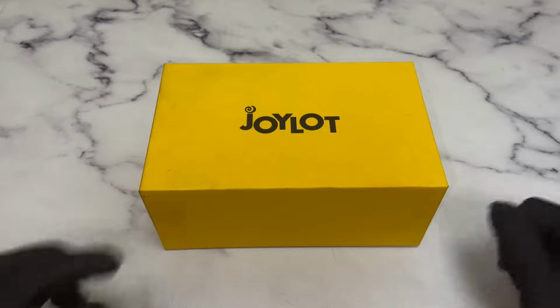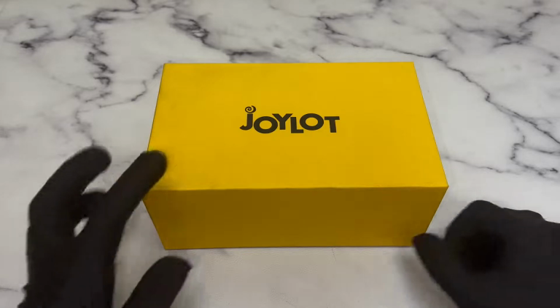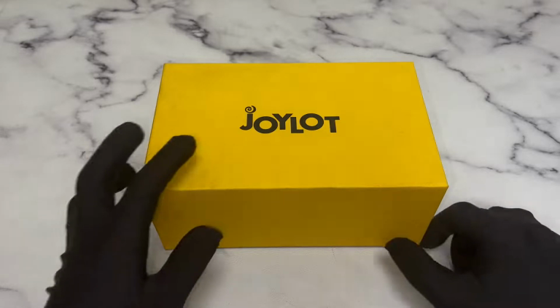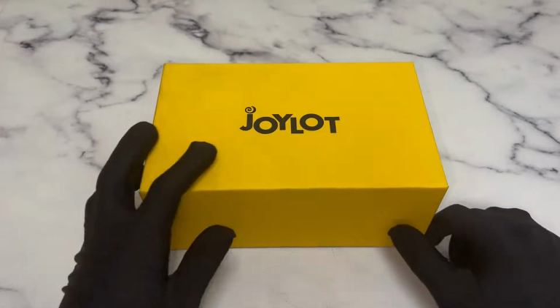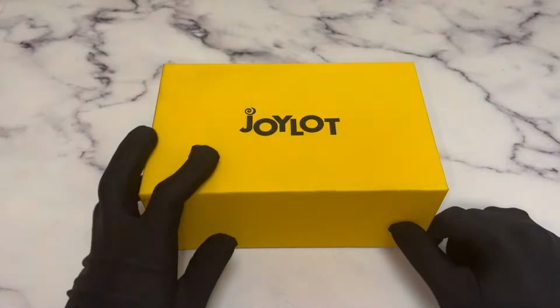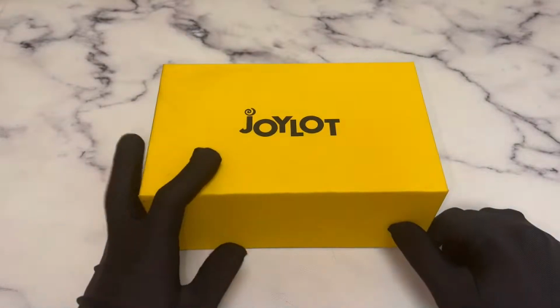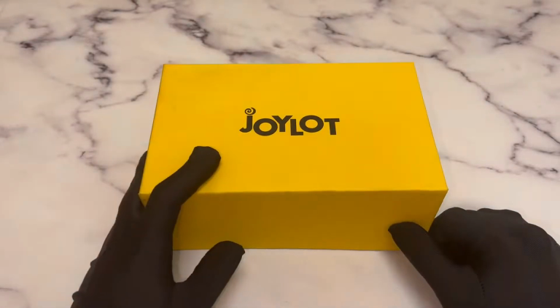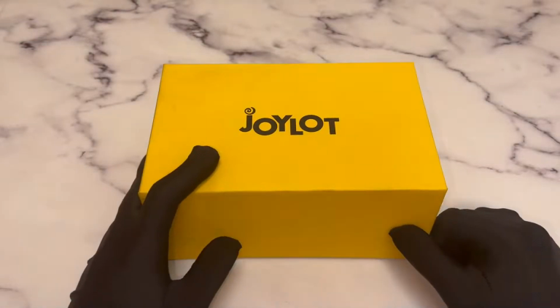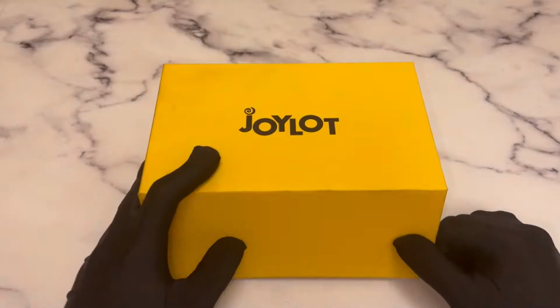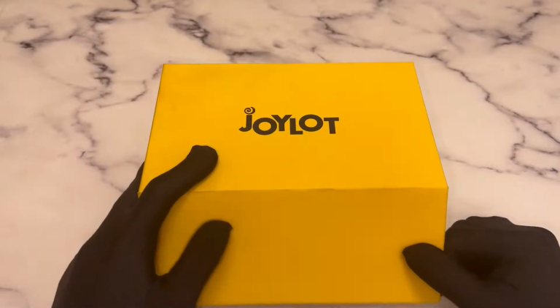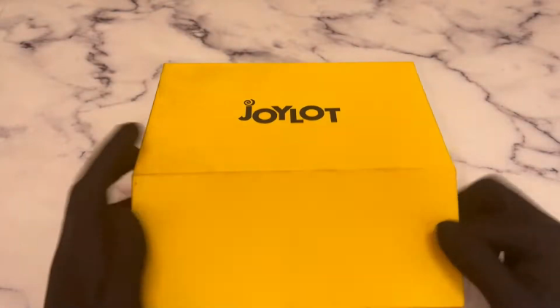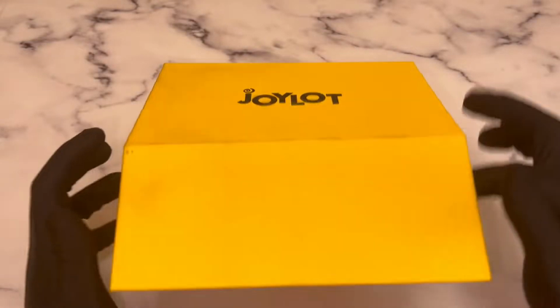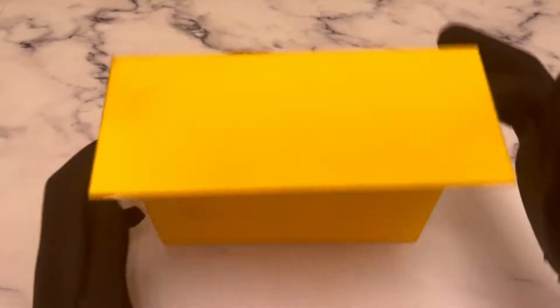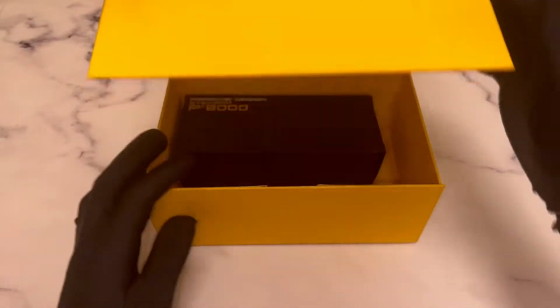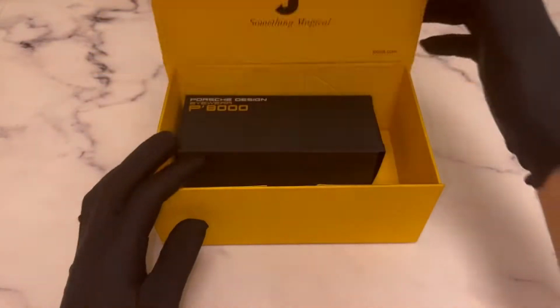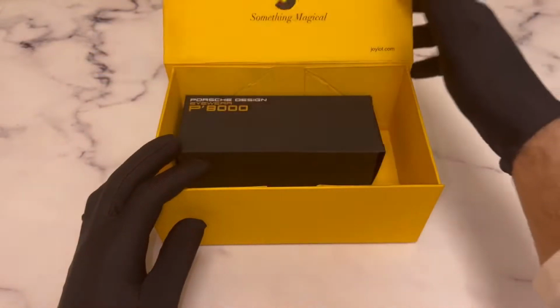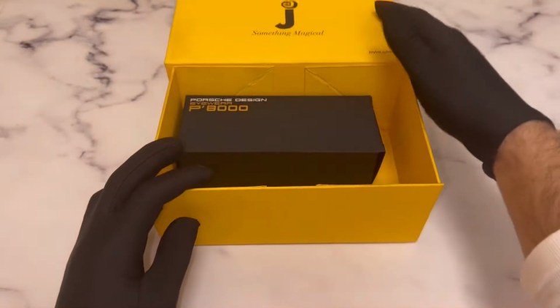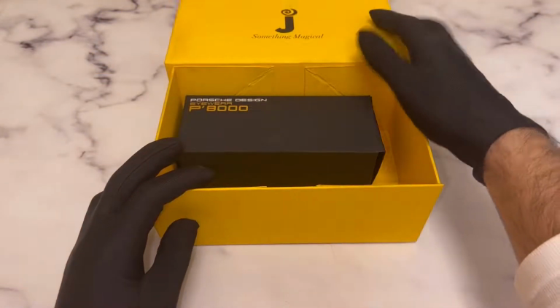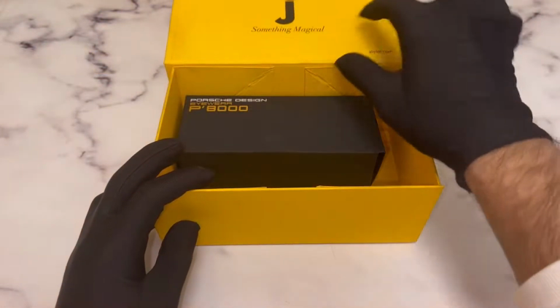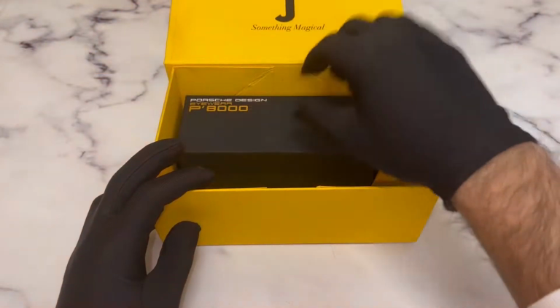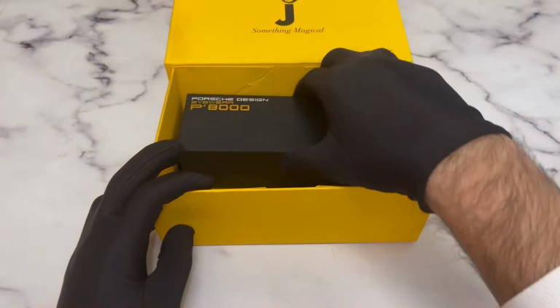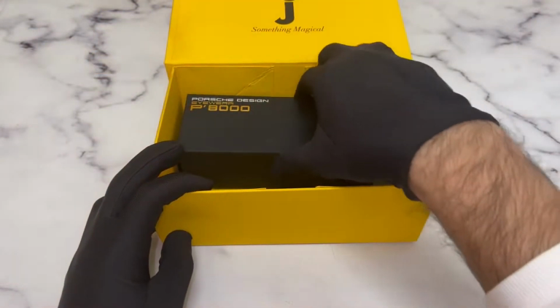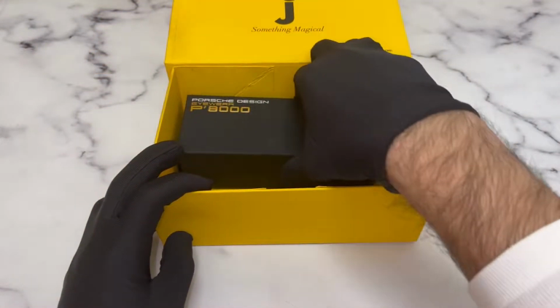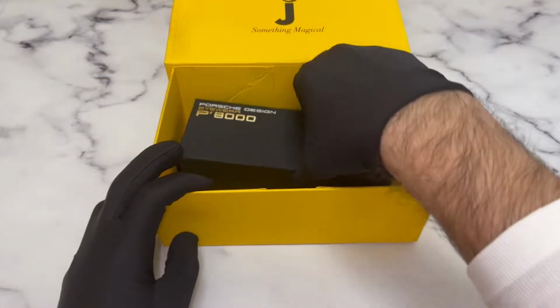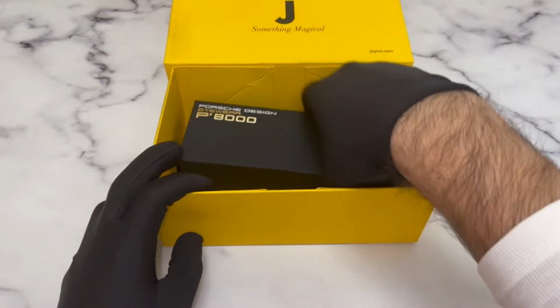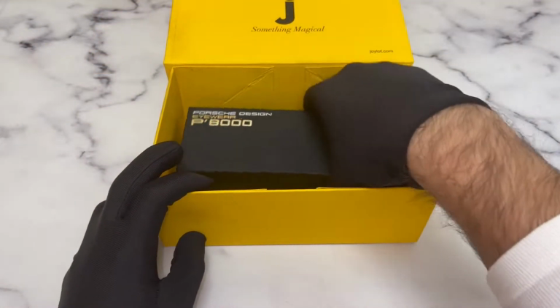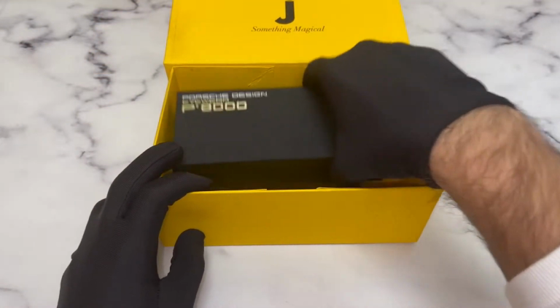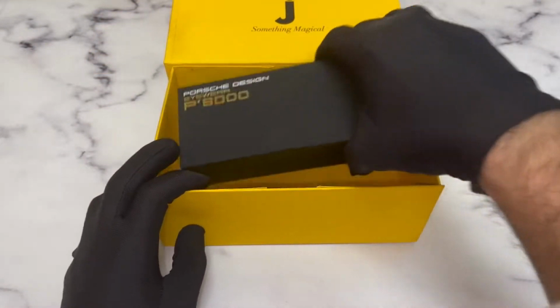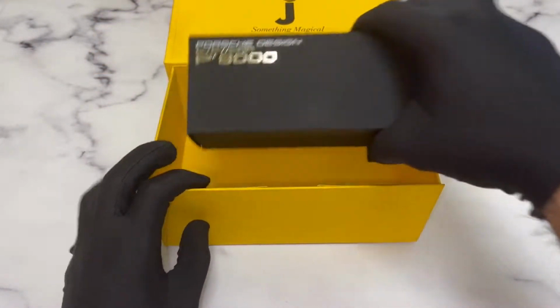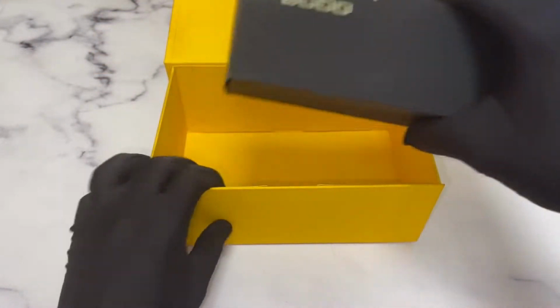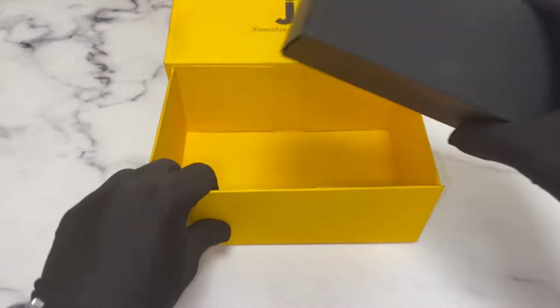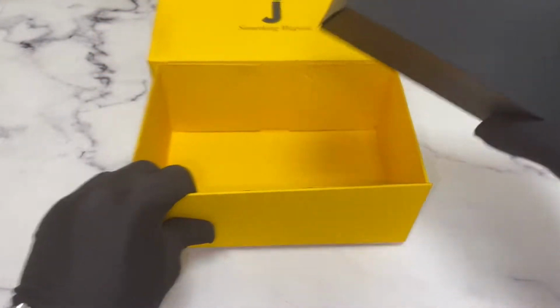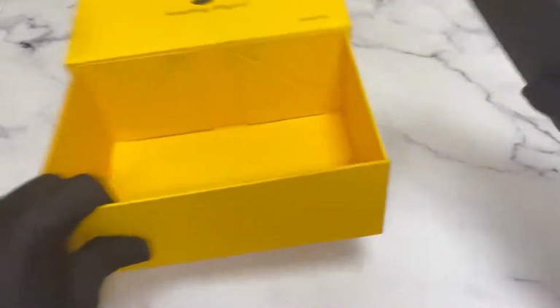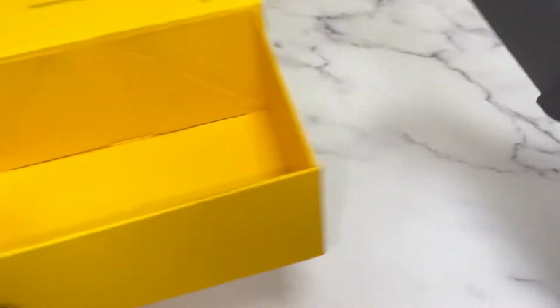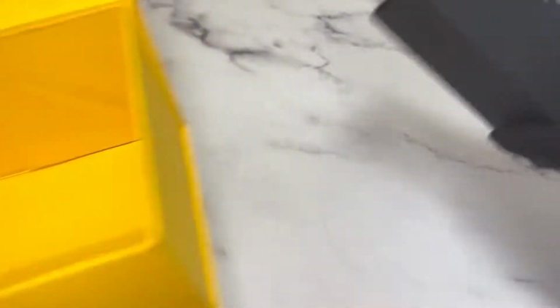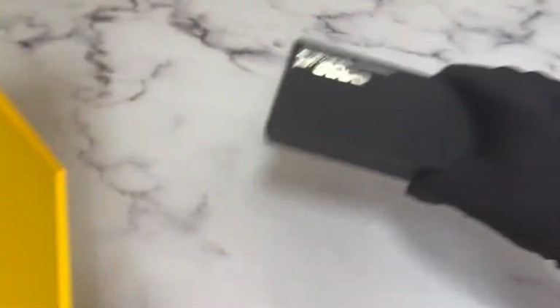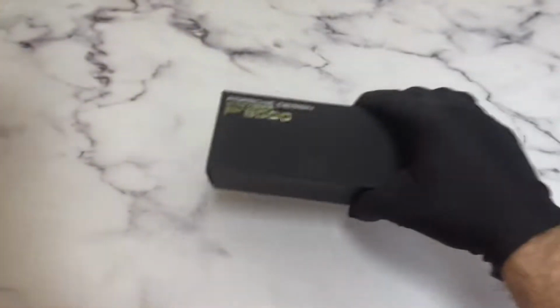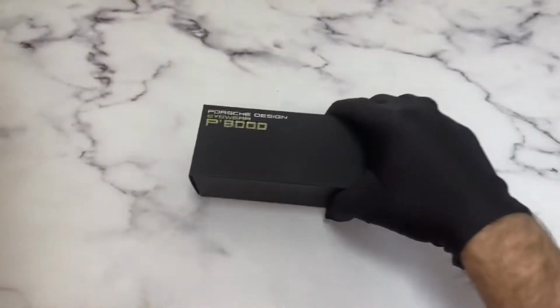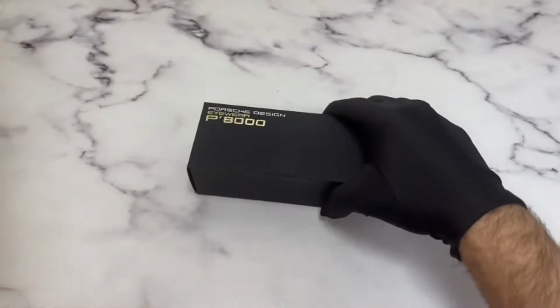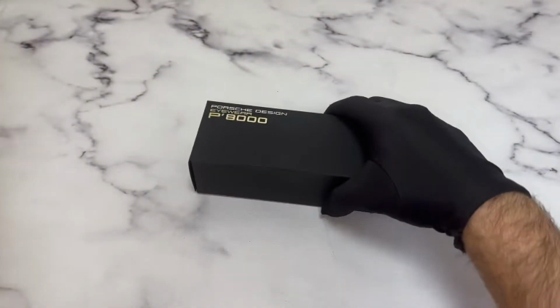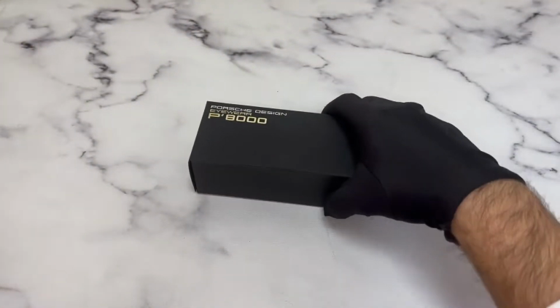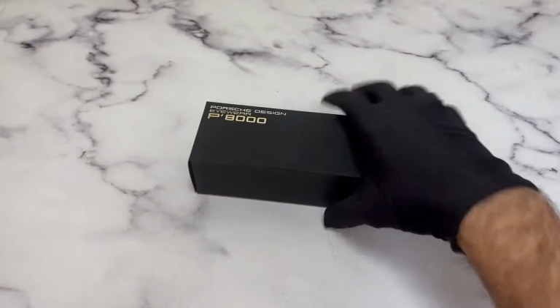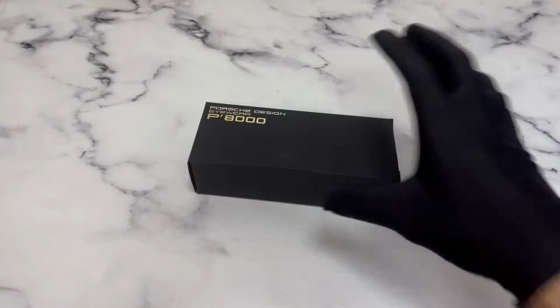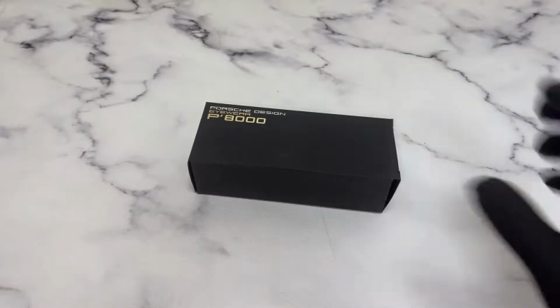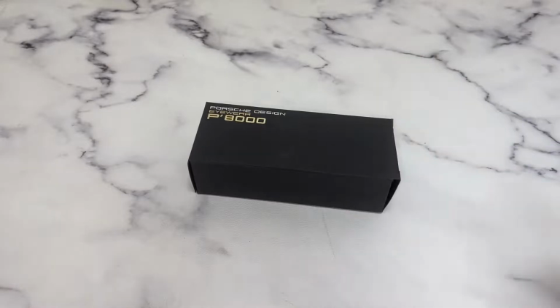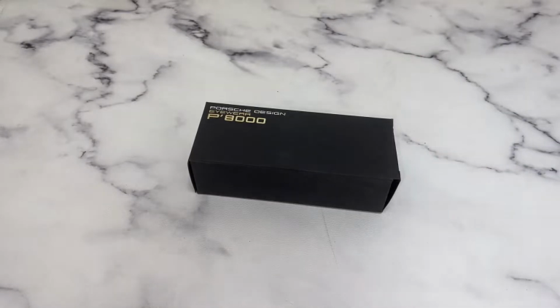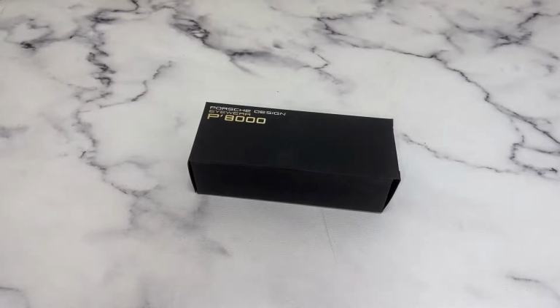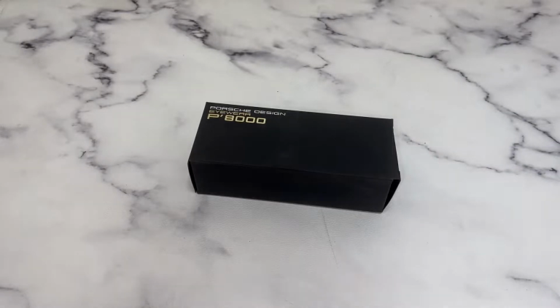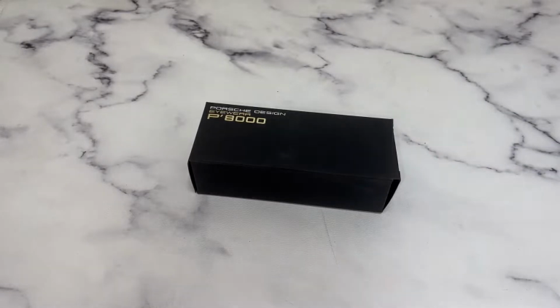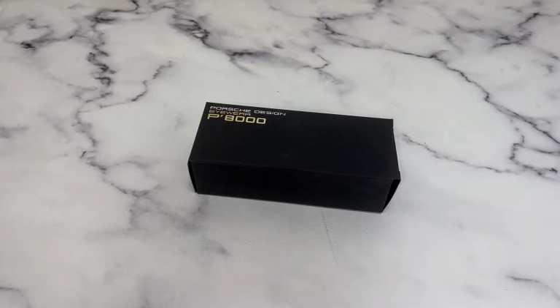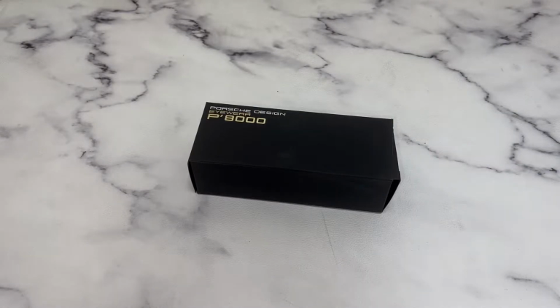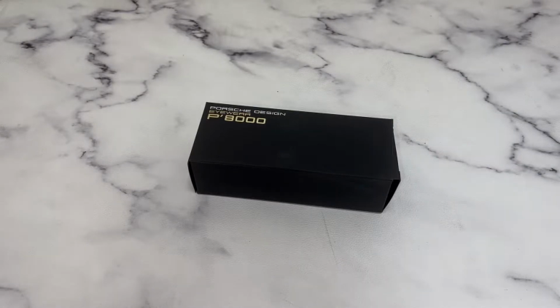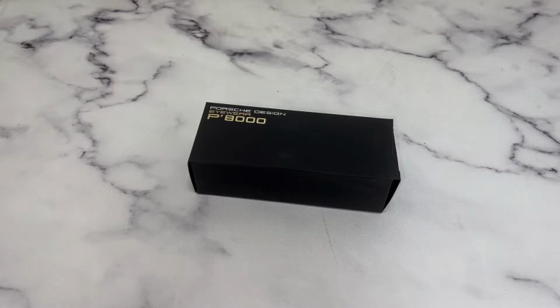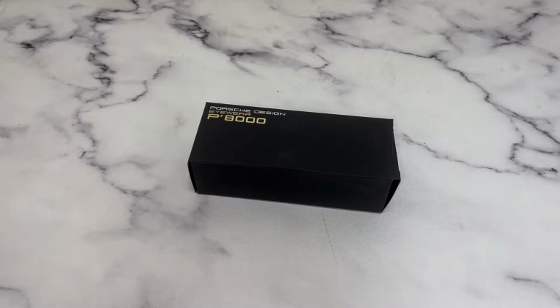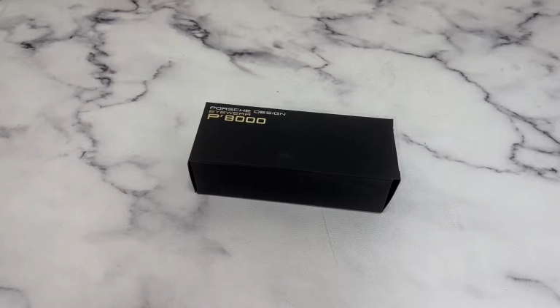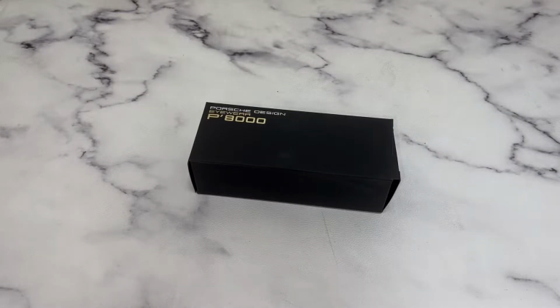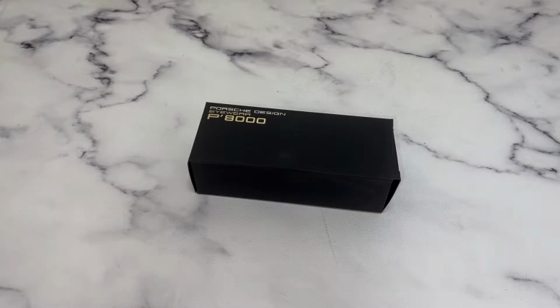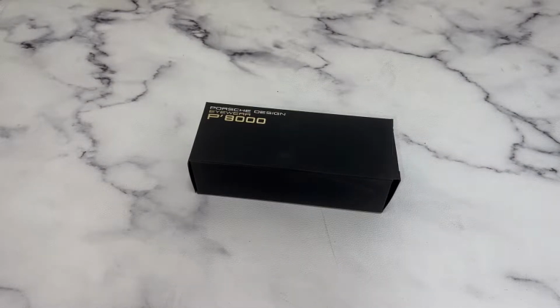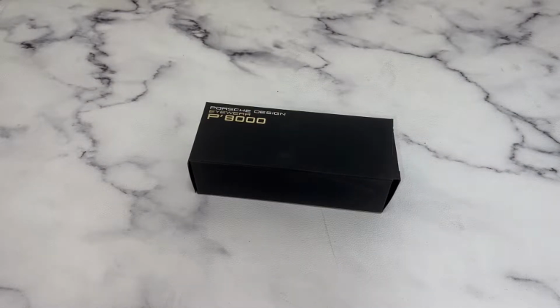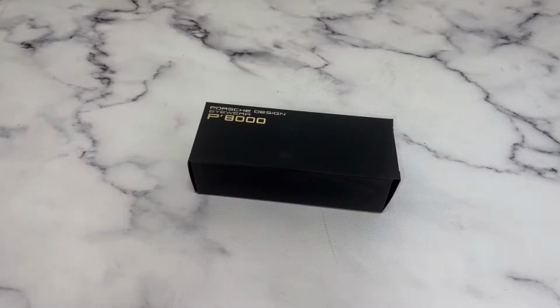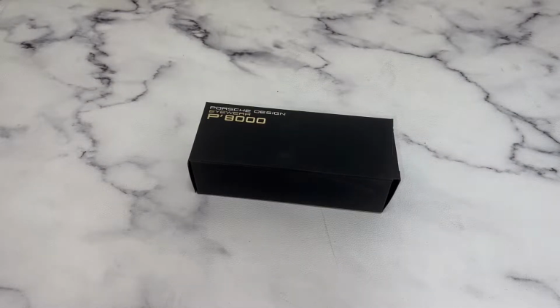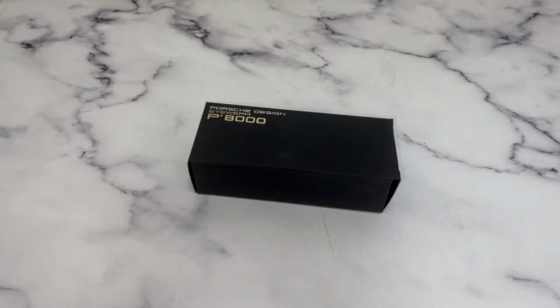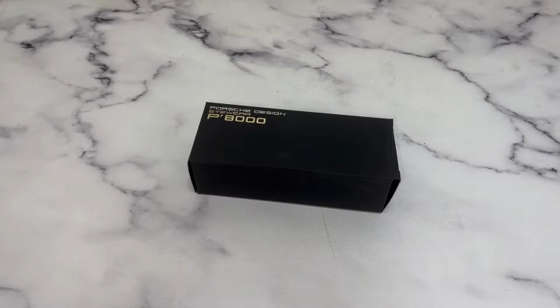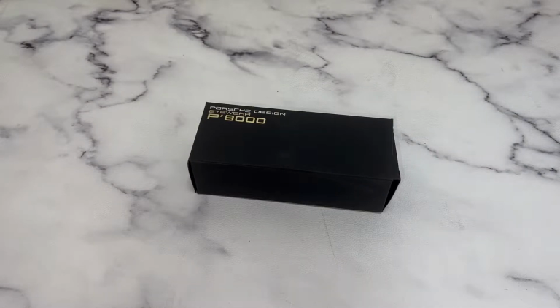Greetings from Jolla.com. Today I'll be unboxing Porsche eyeglasses model P8236.